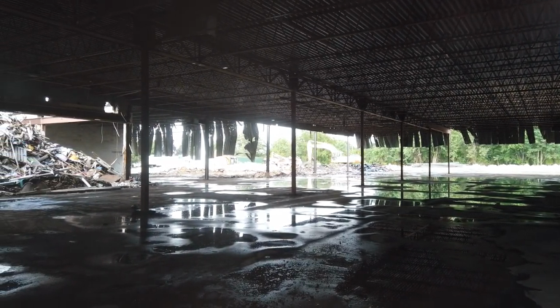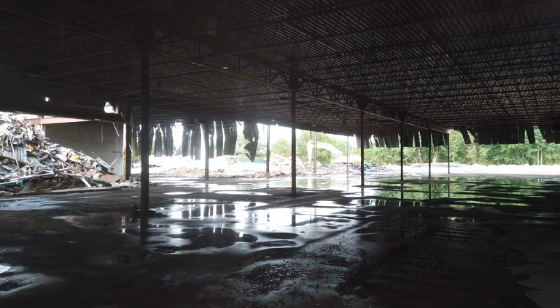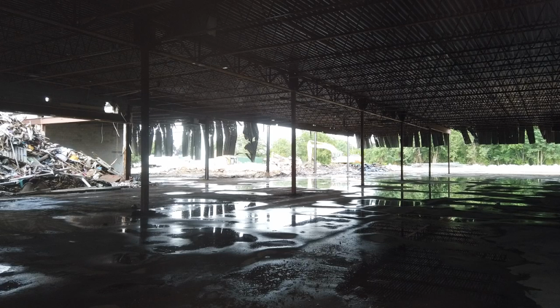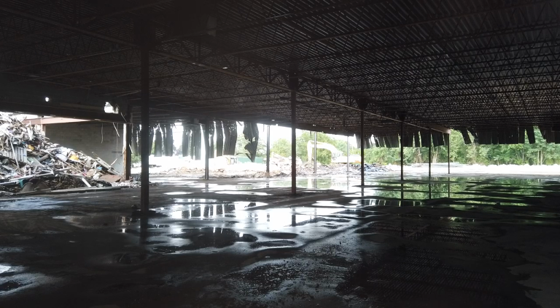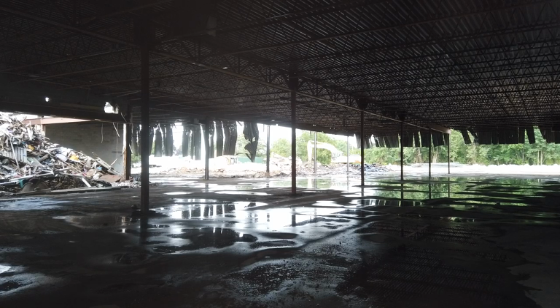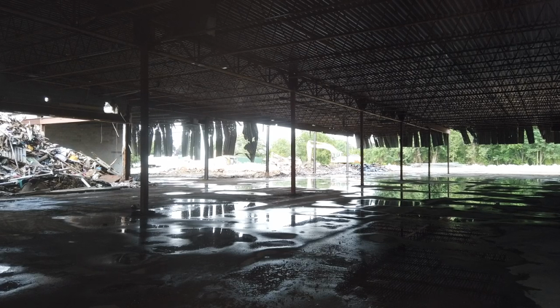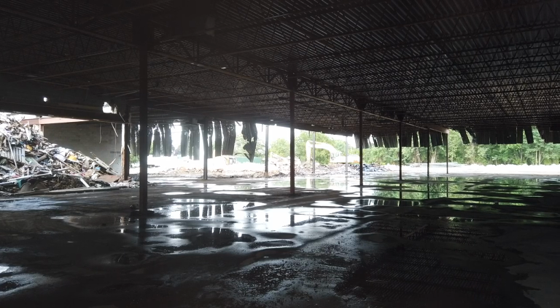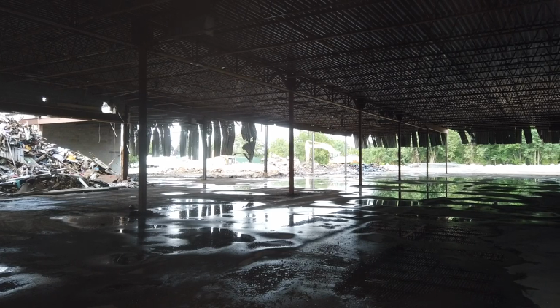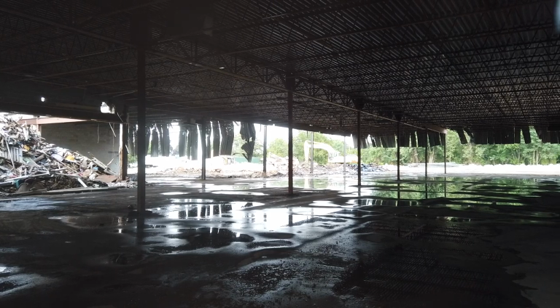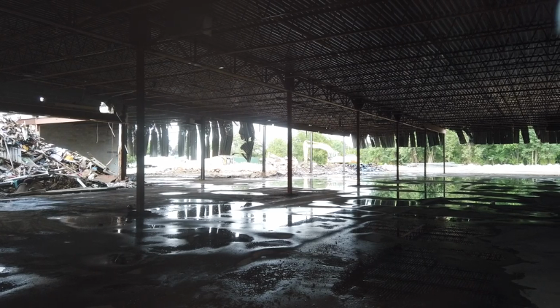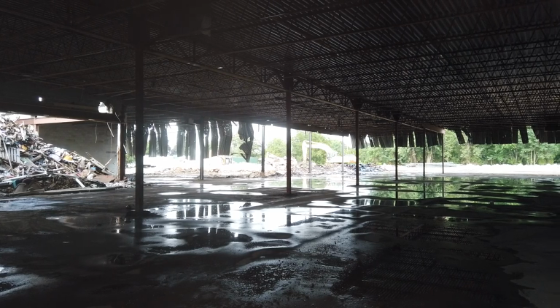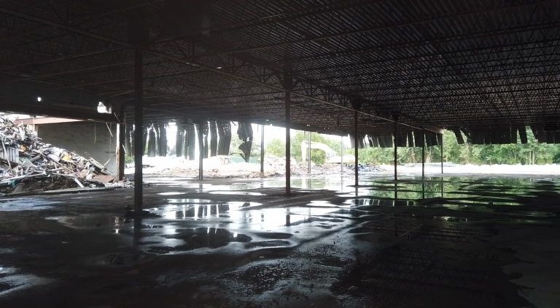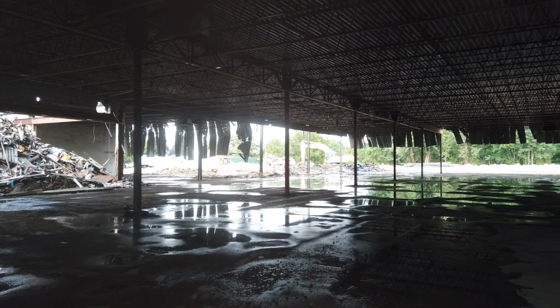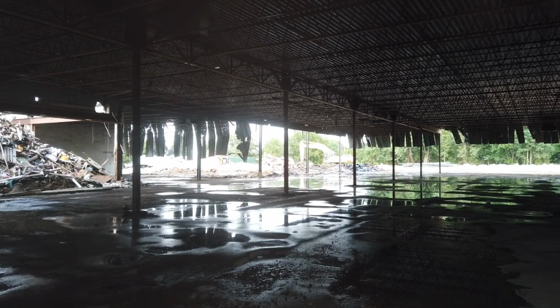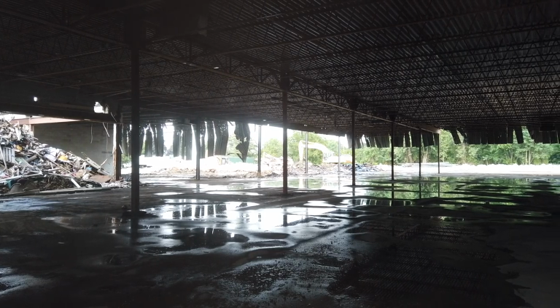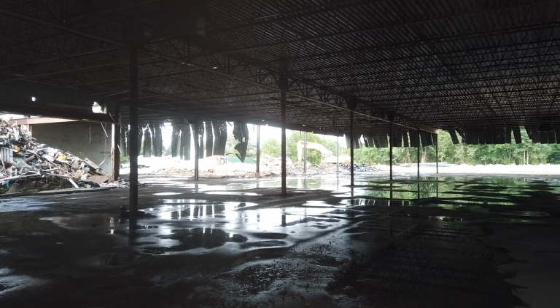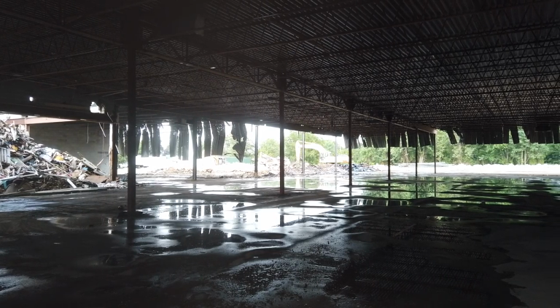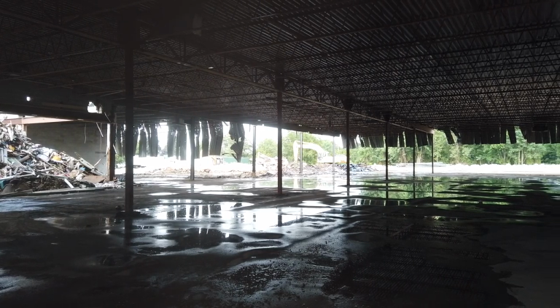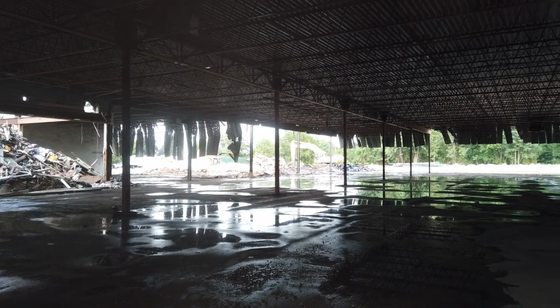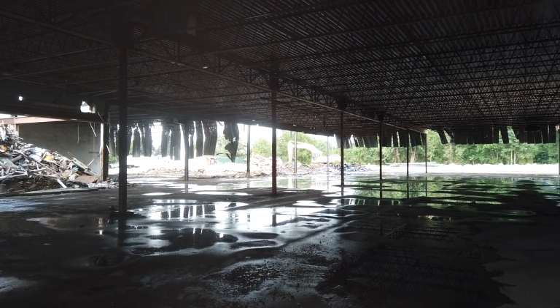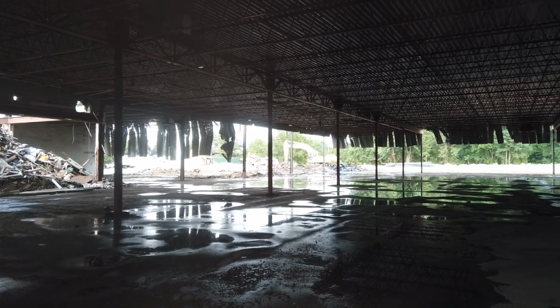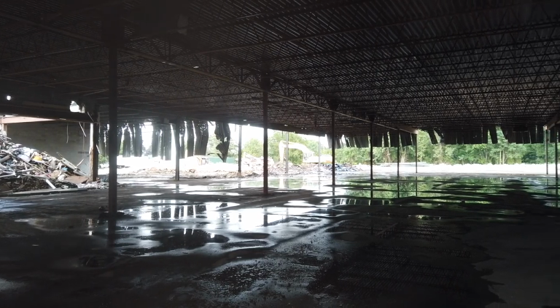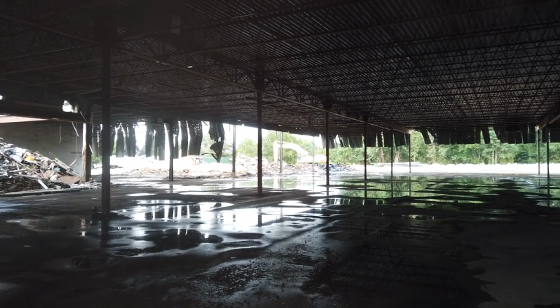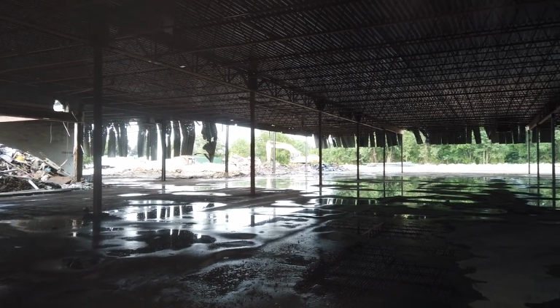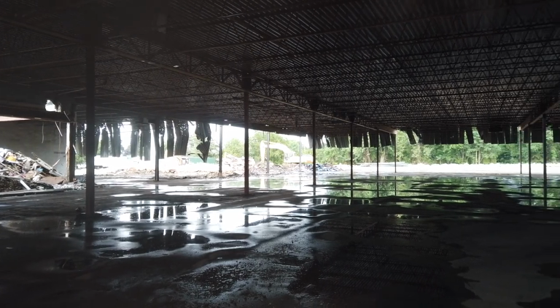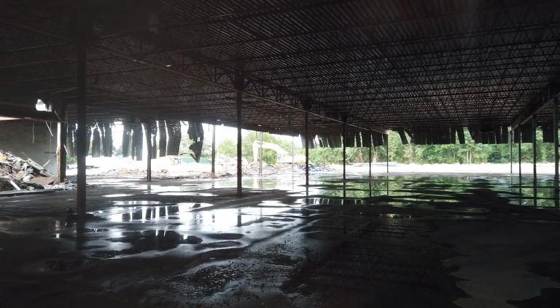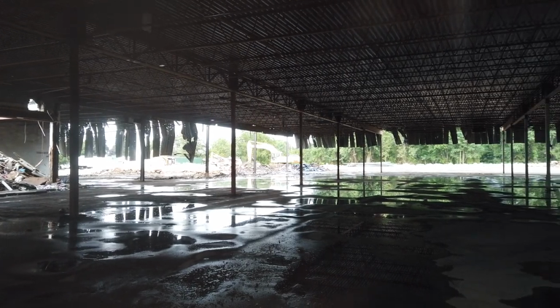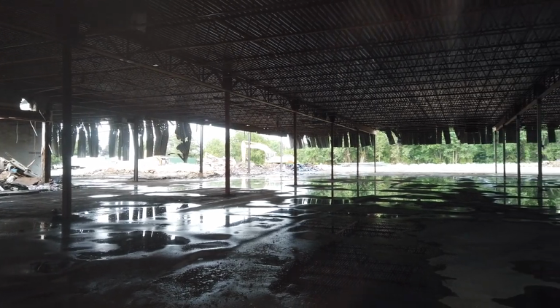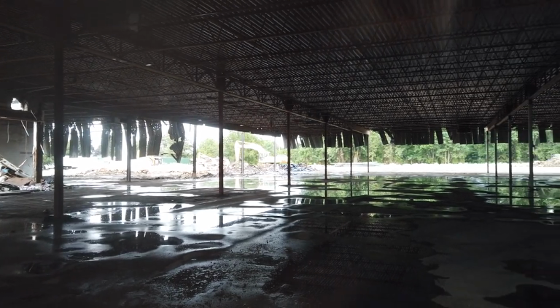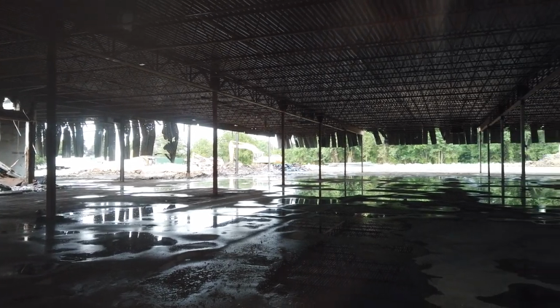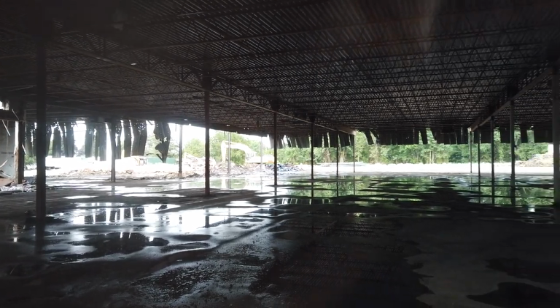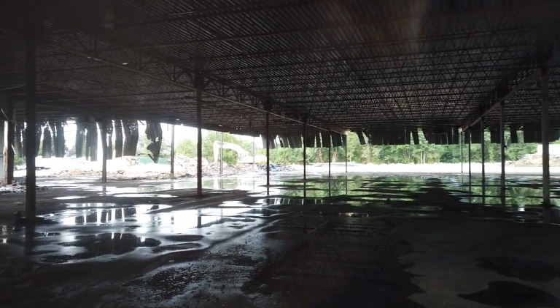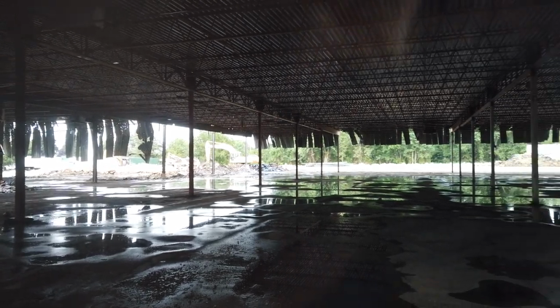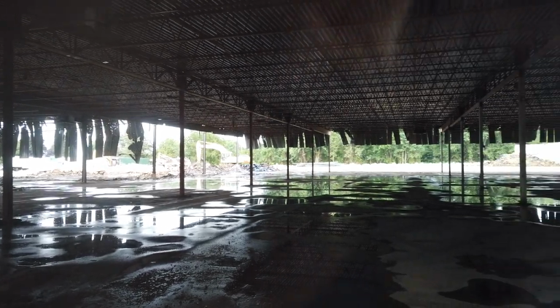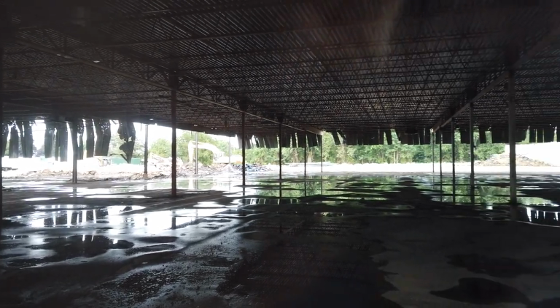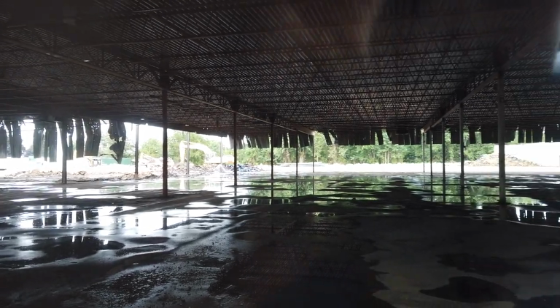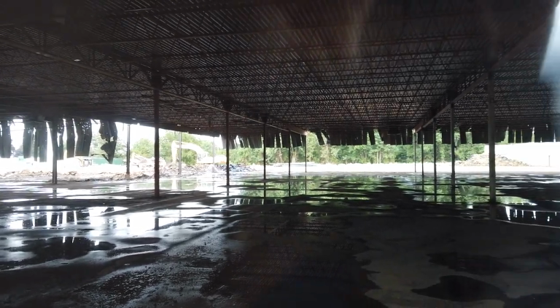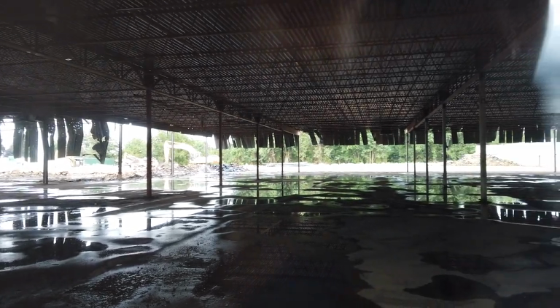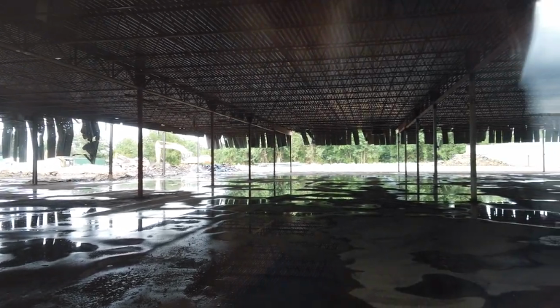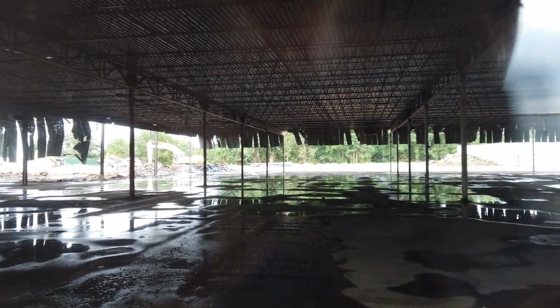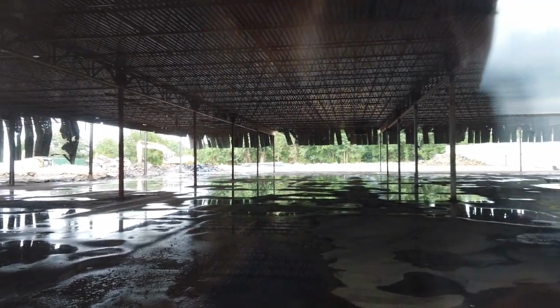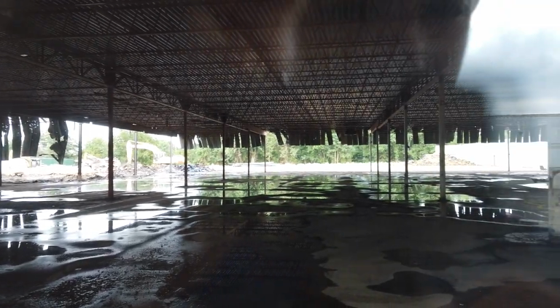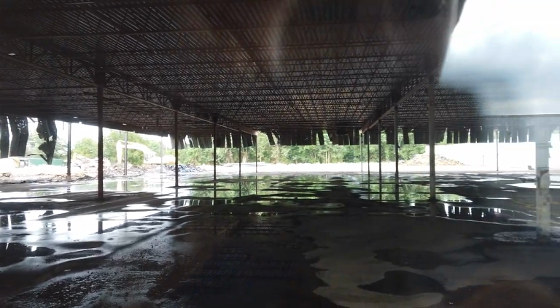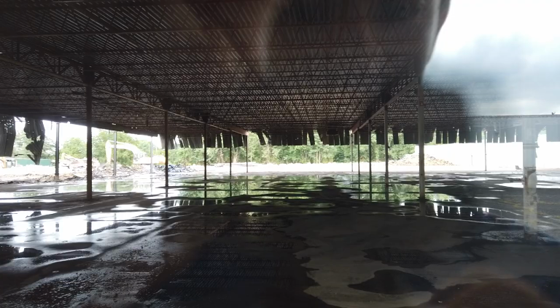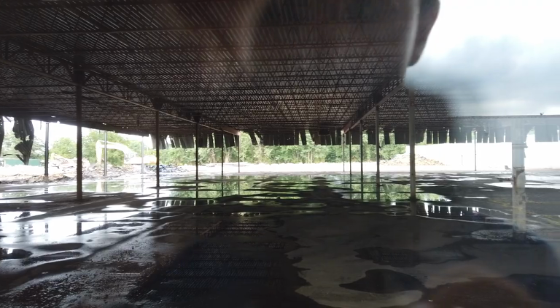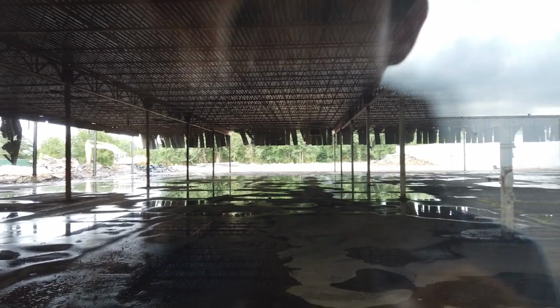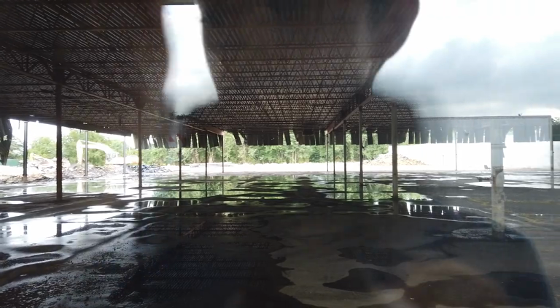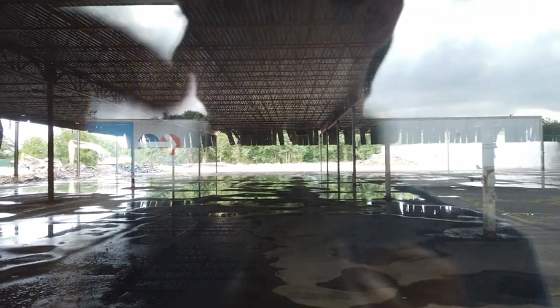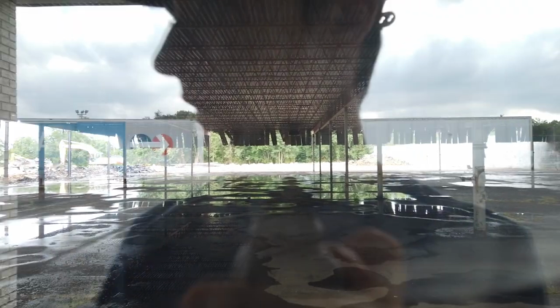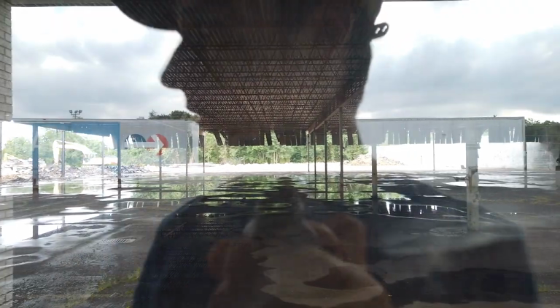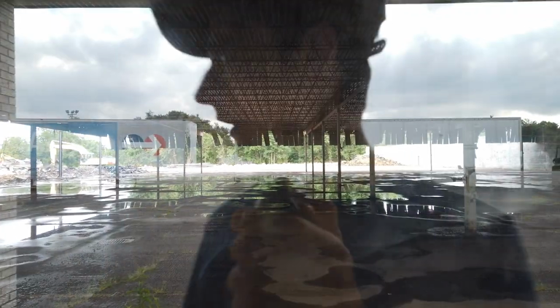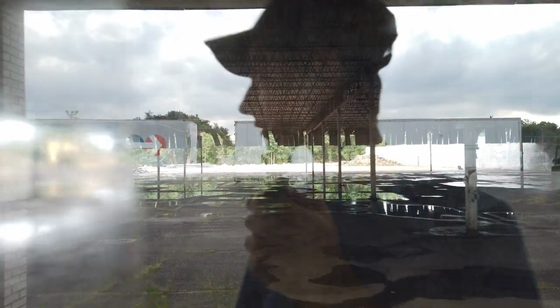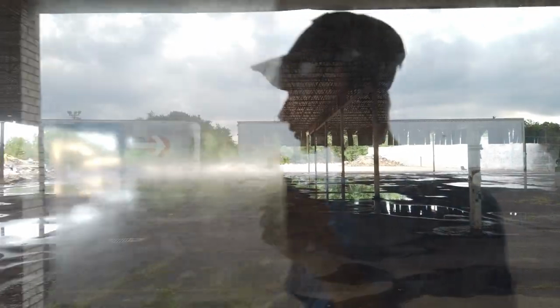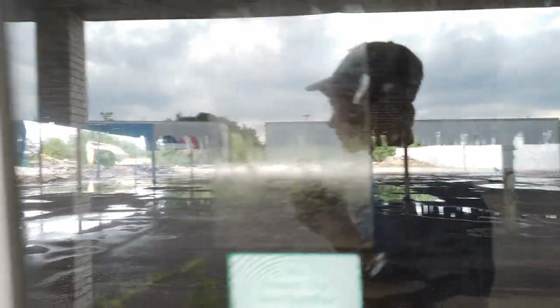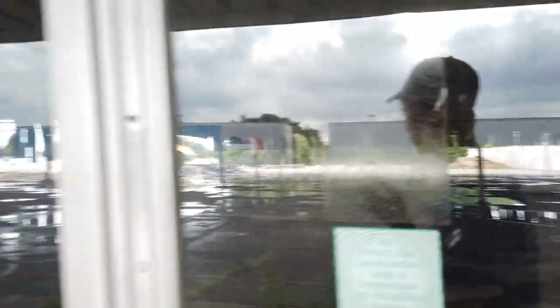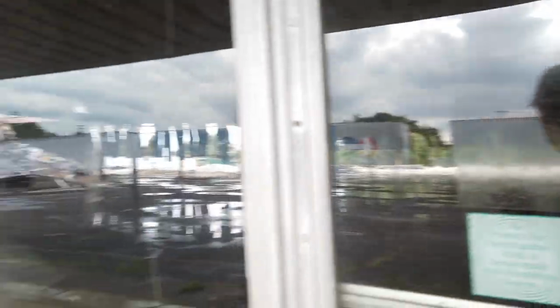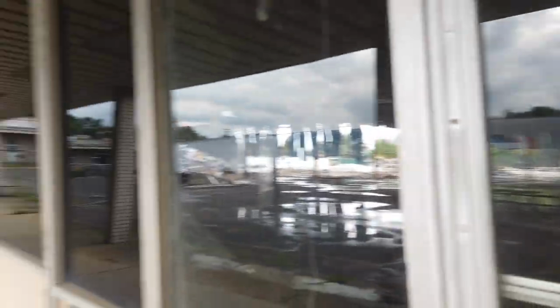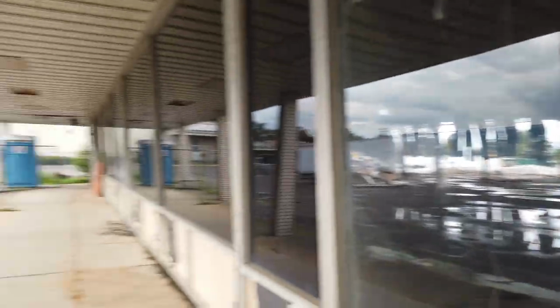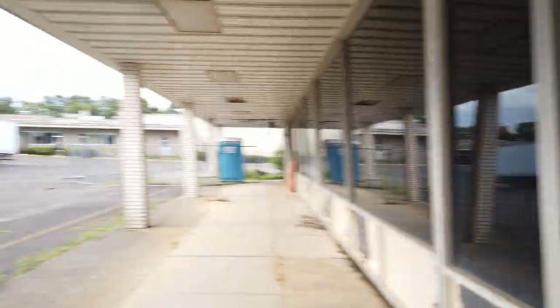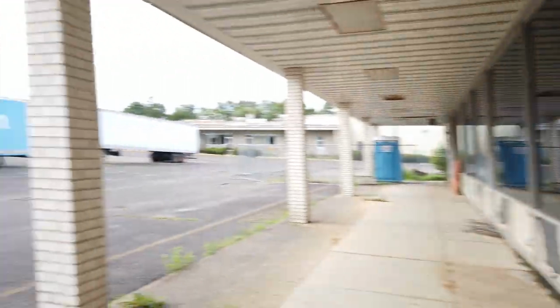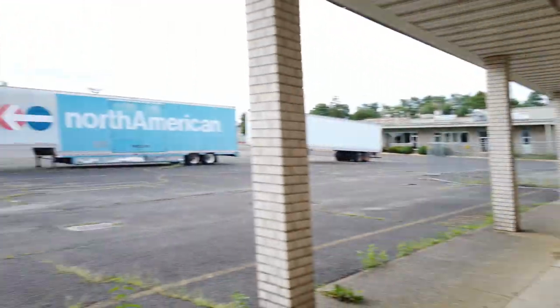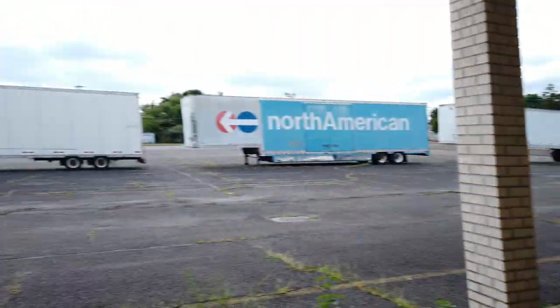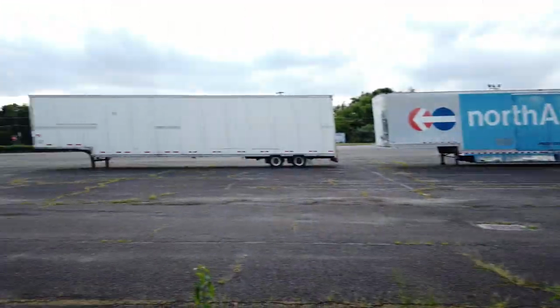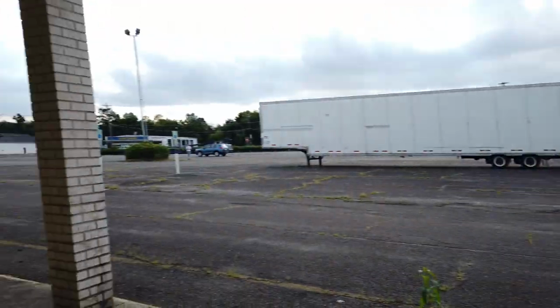Really sad. Probably the last look we'll ever get at this store.